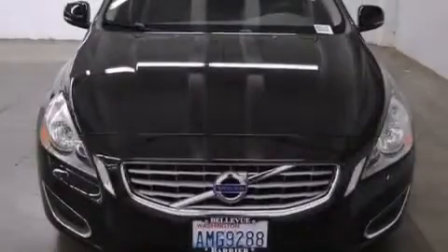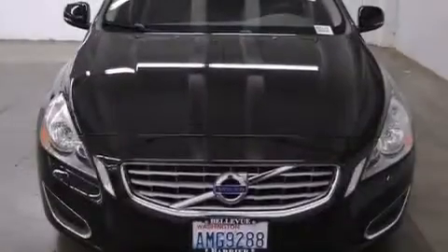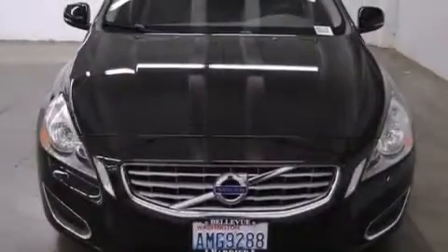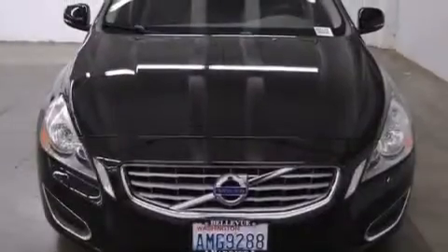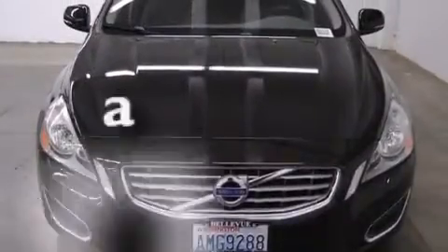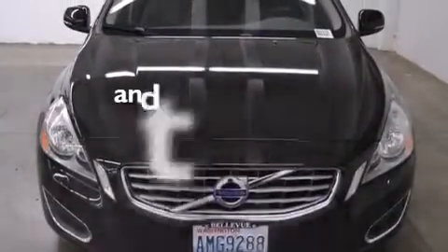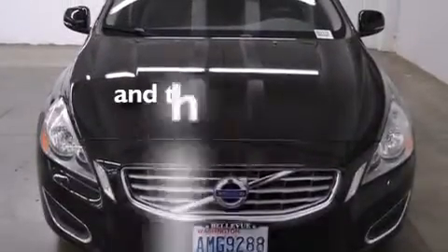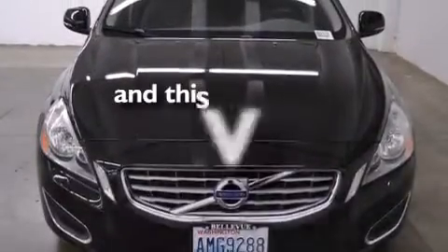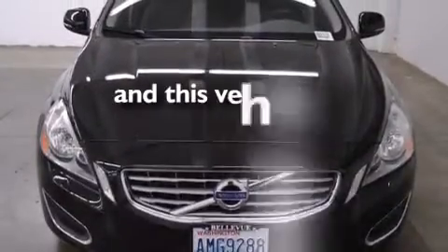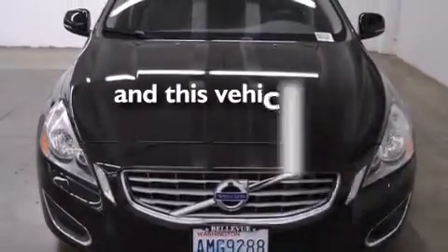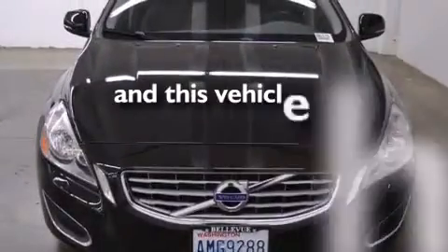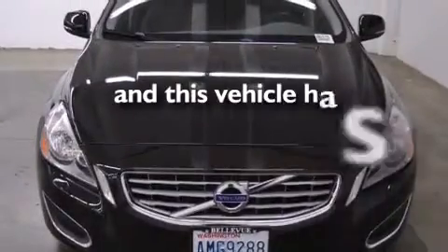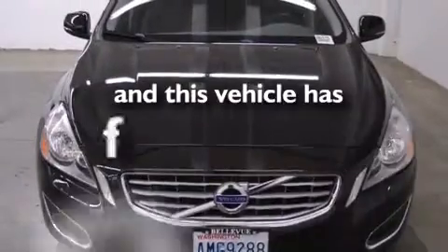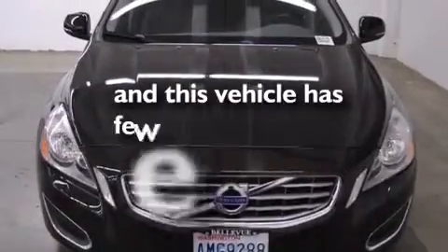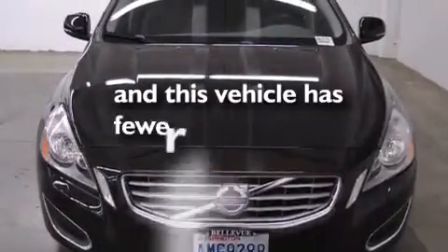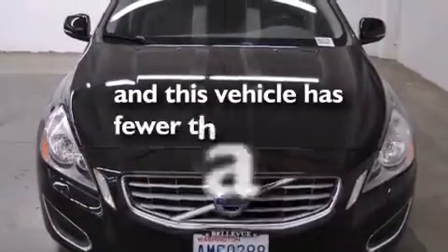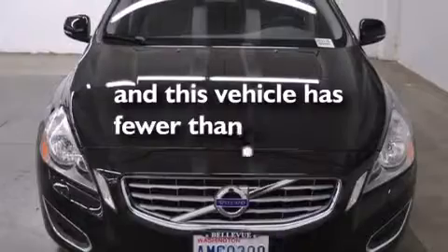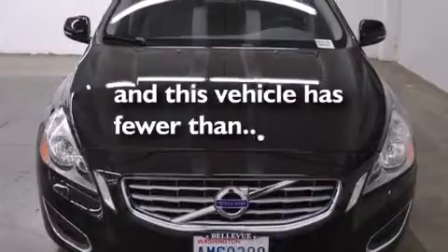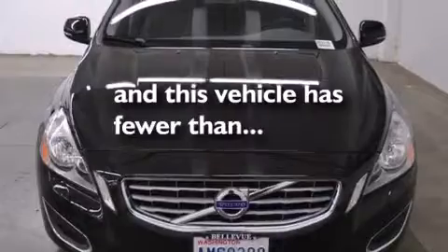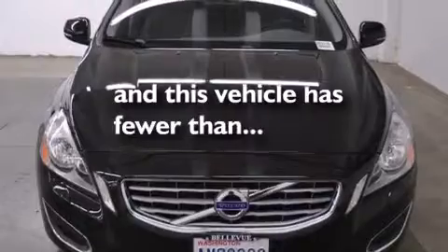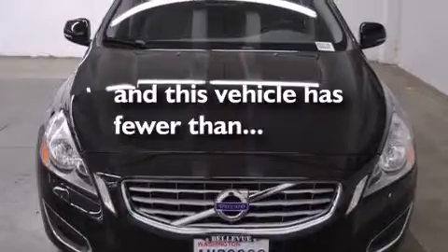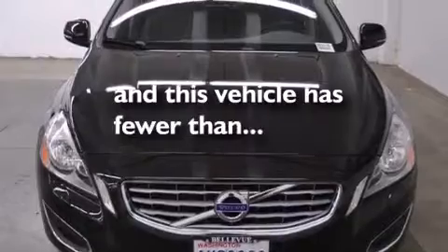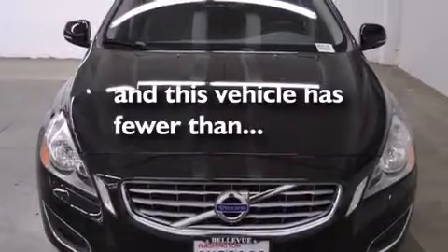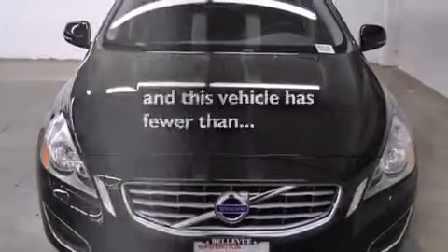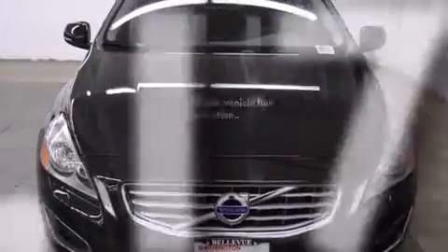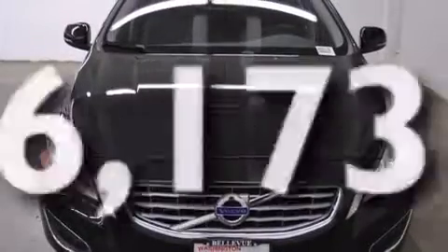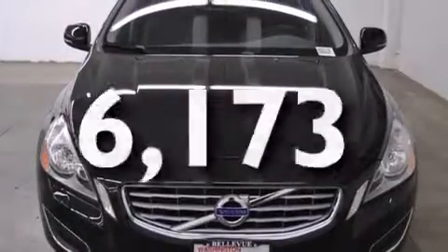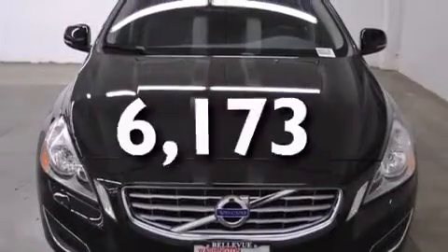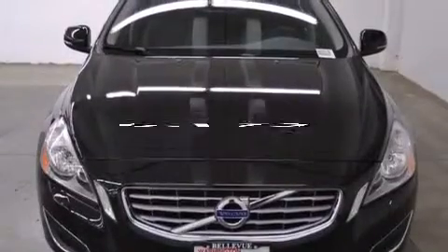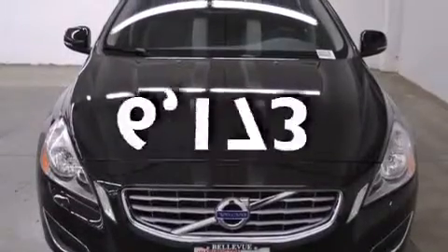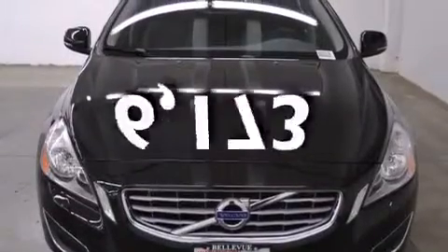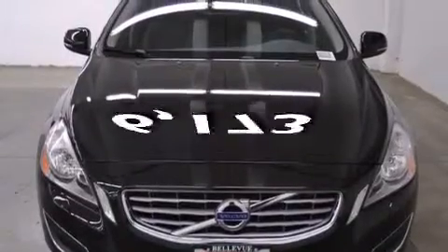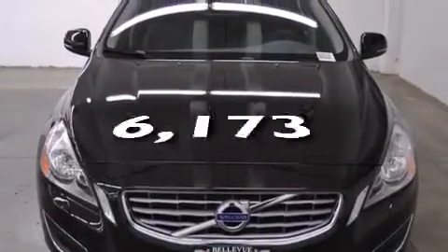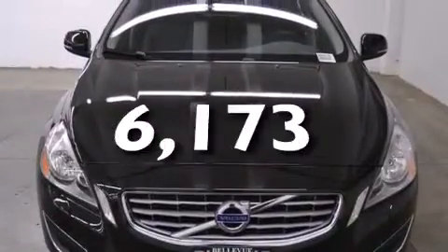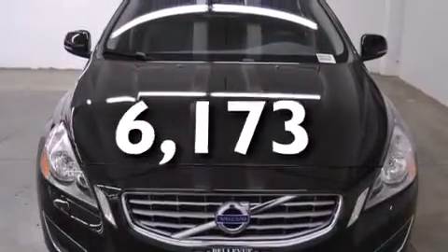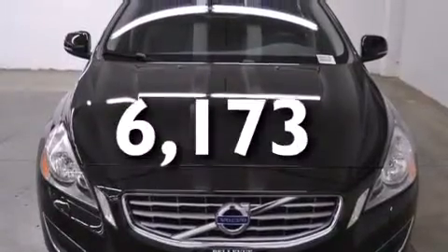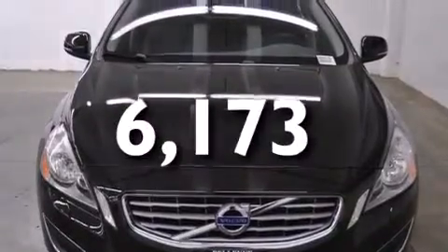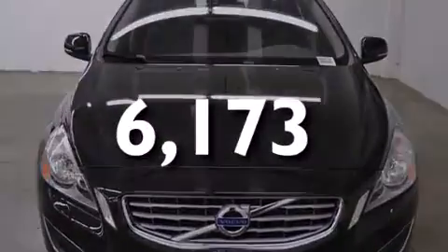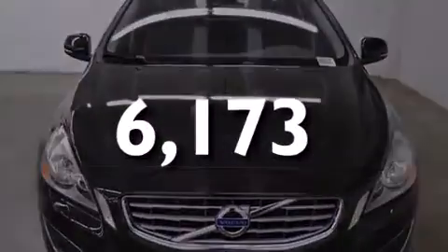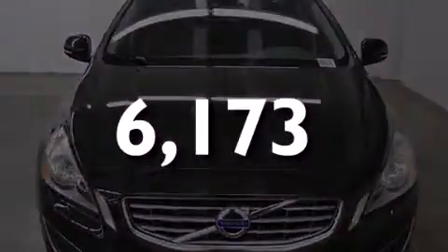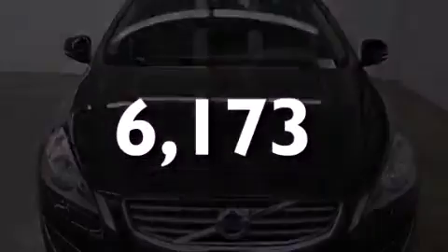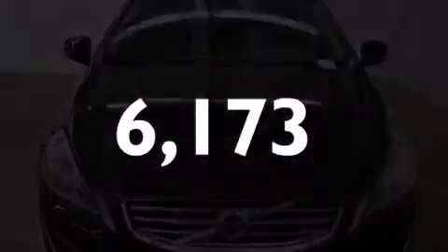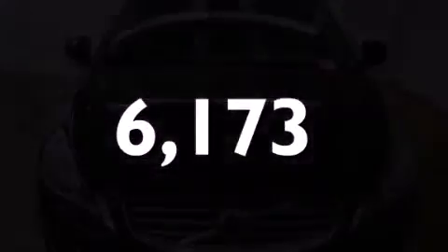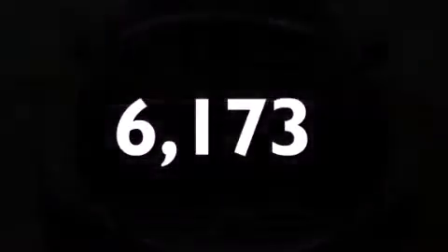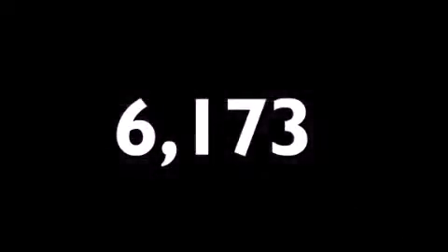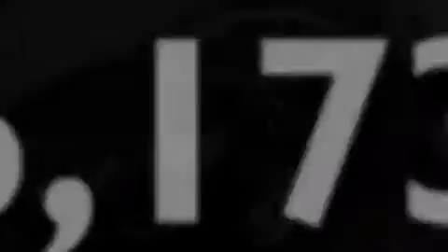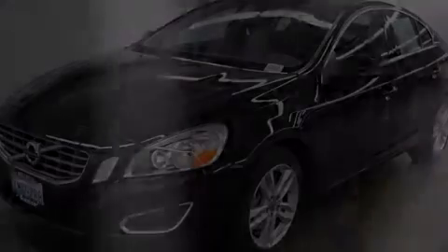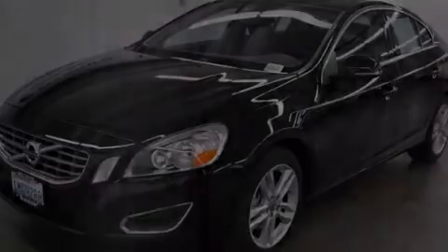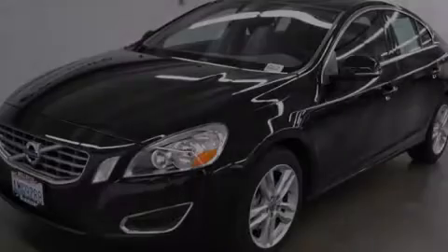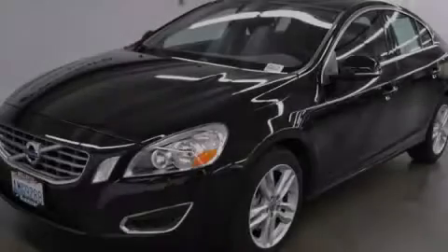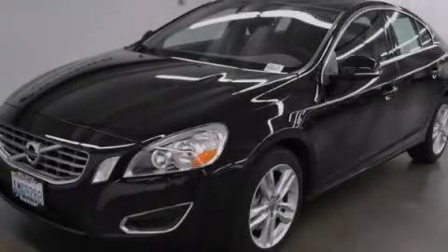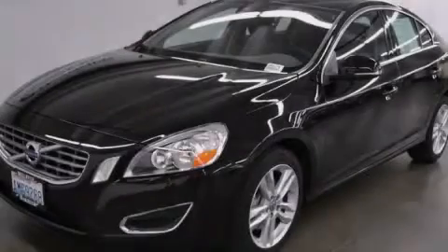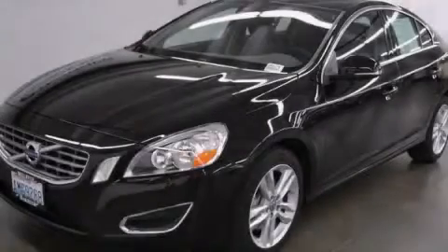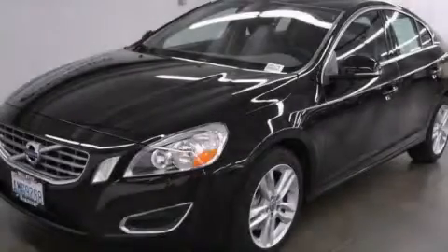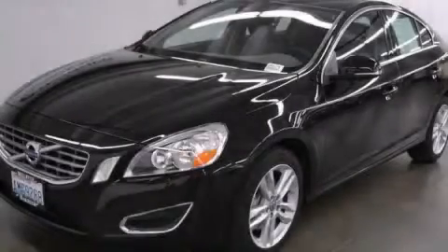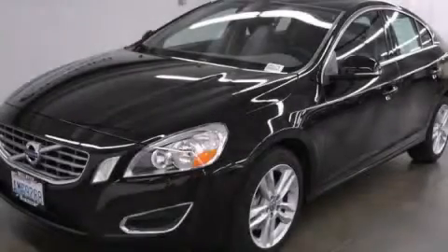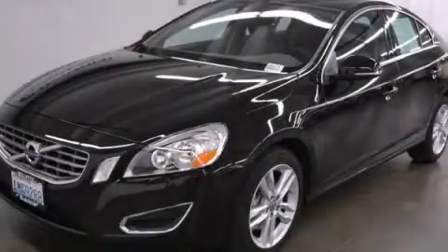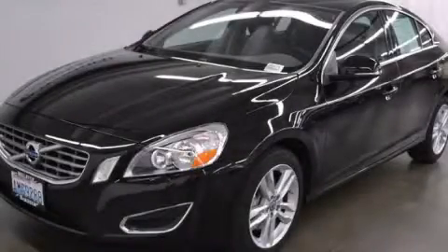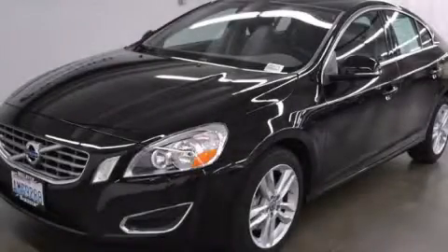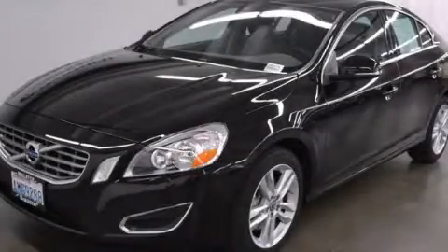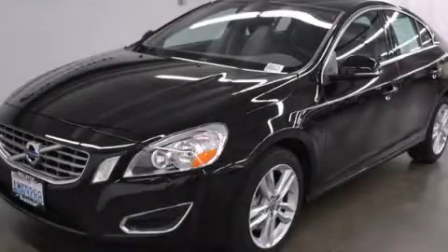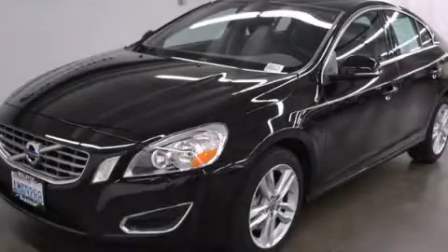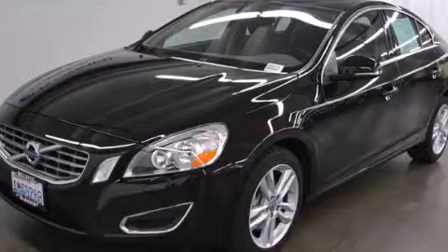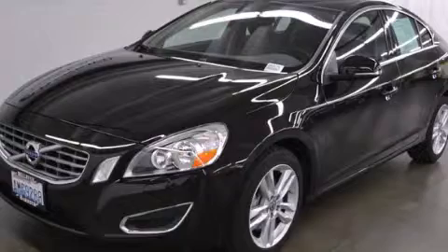This vehicle has fewer than 7,000 miles on the odometer. Call or visit us right now and arrange your test drive today.